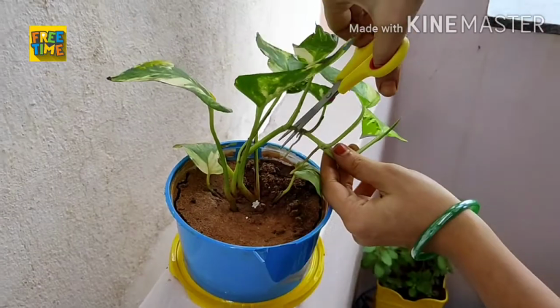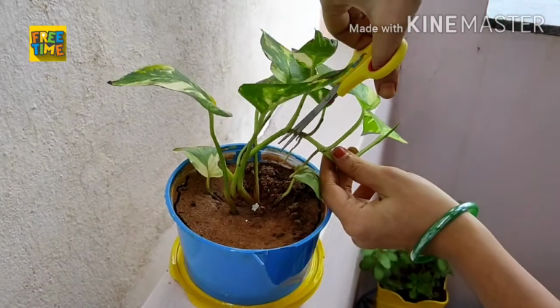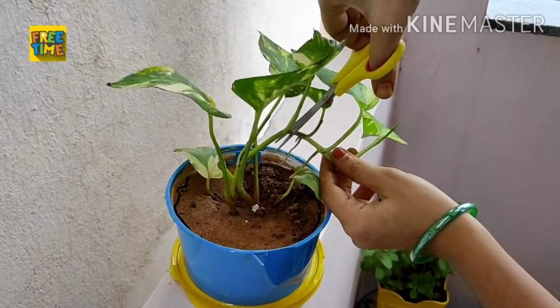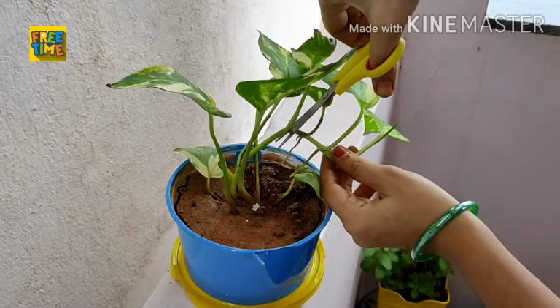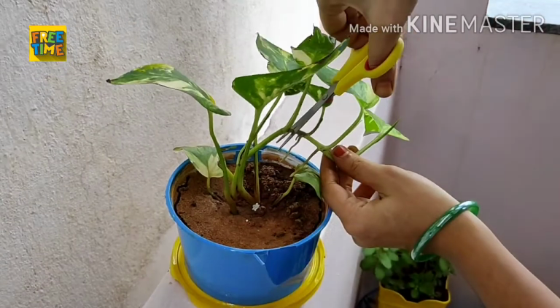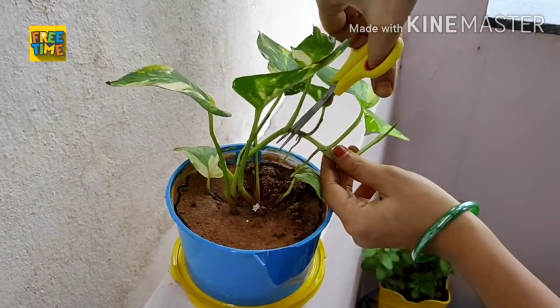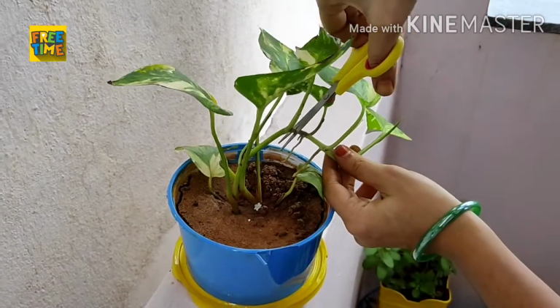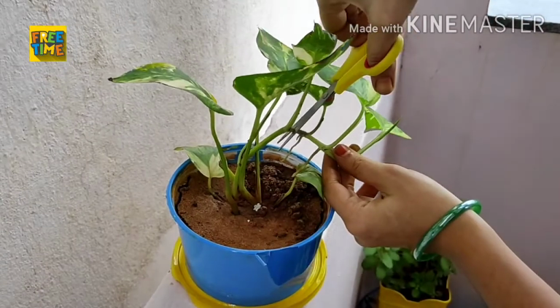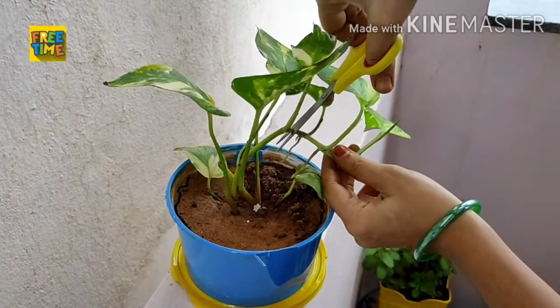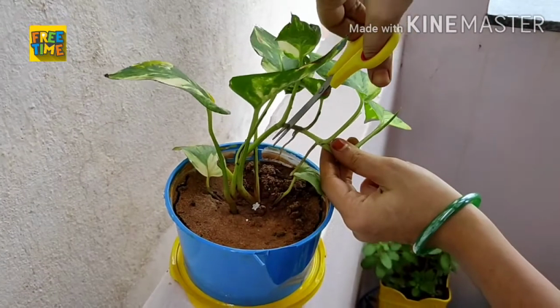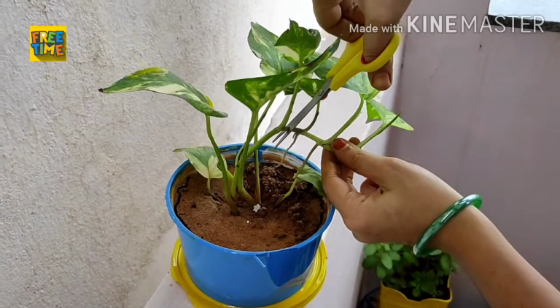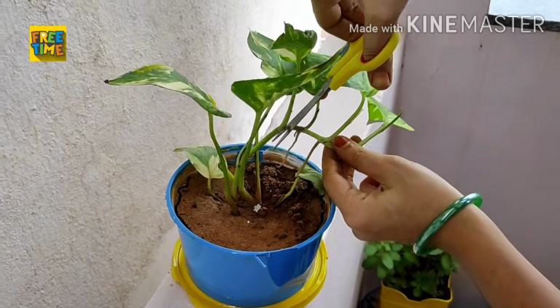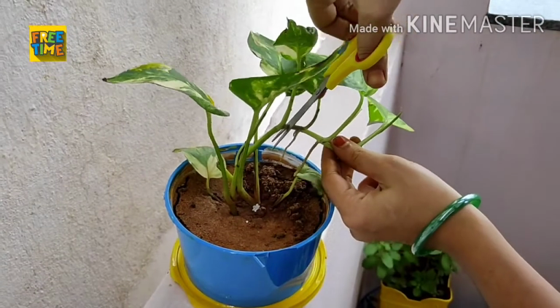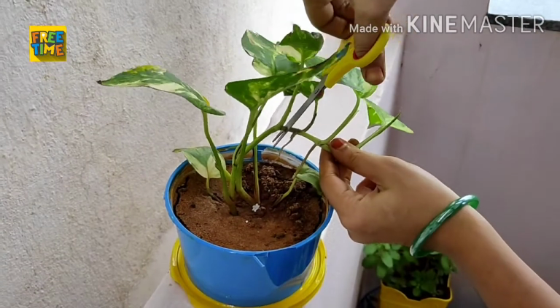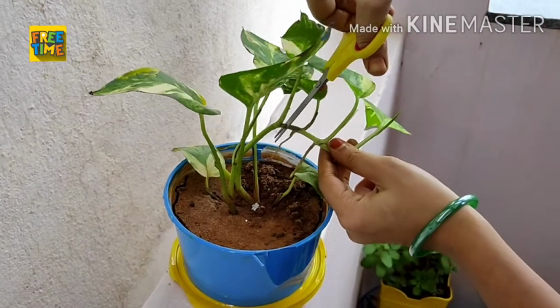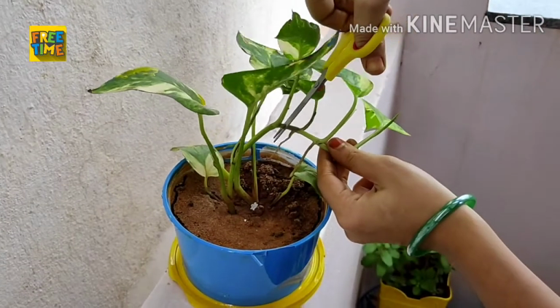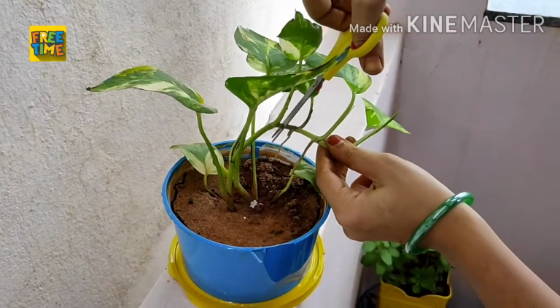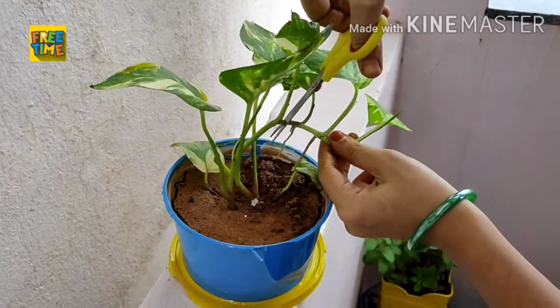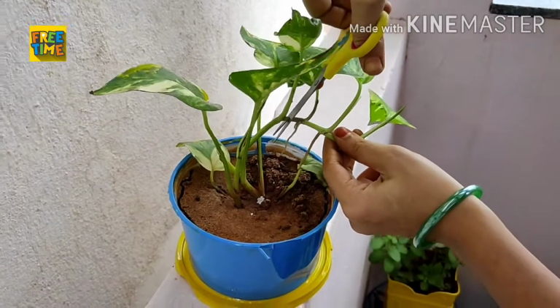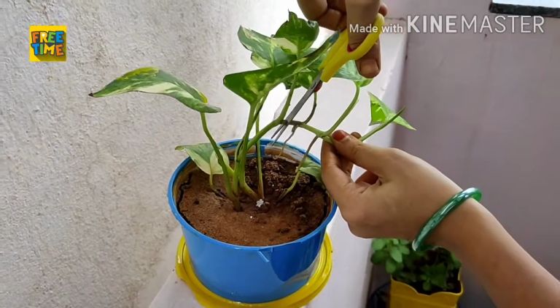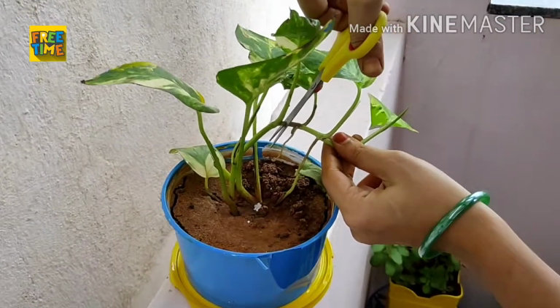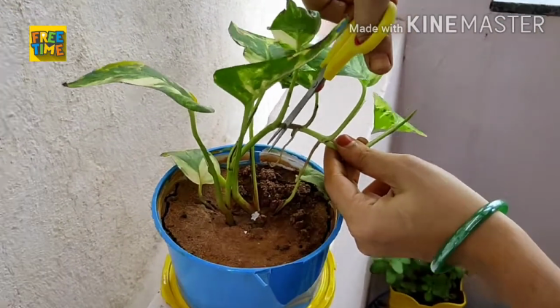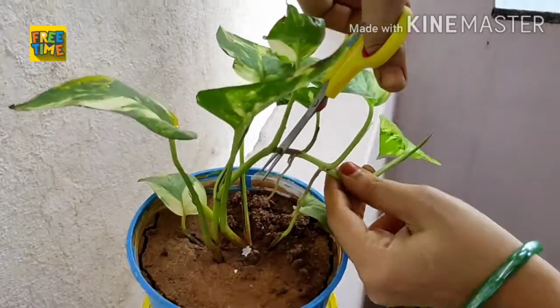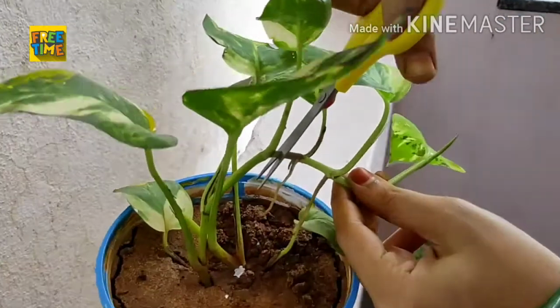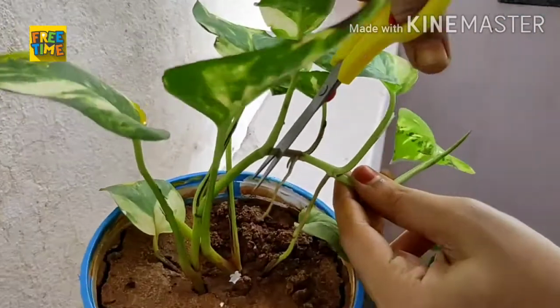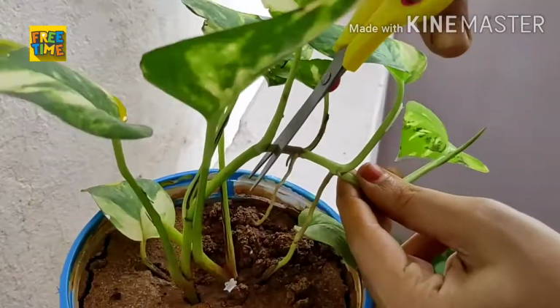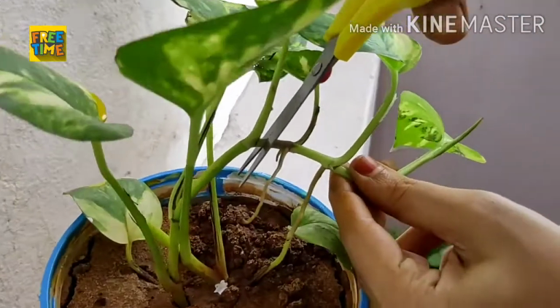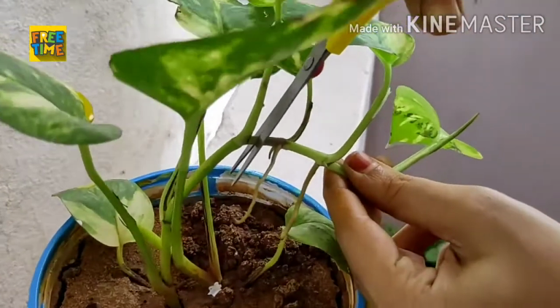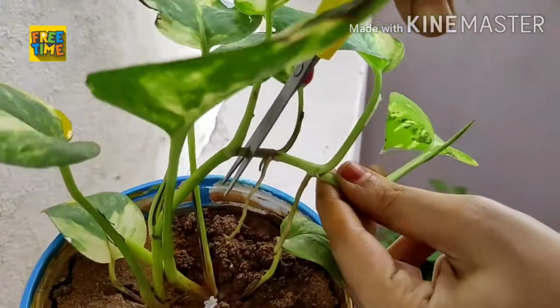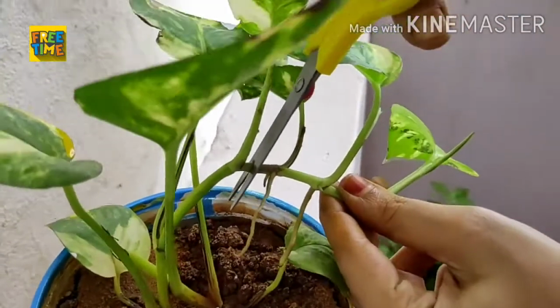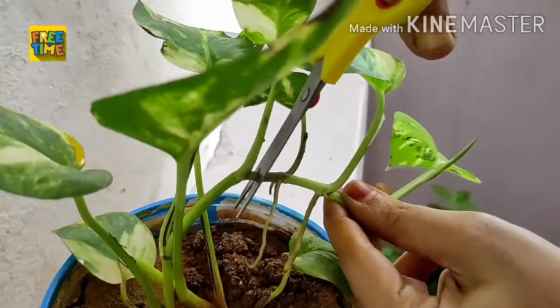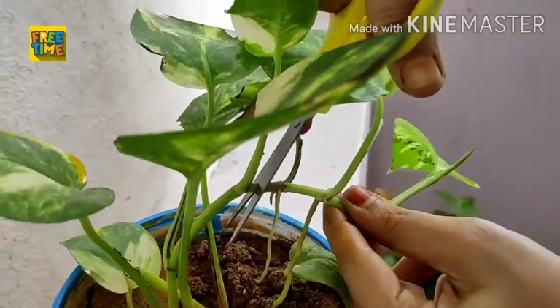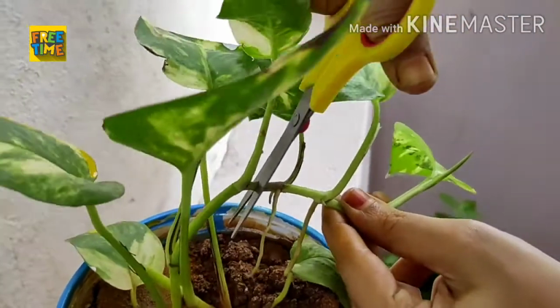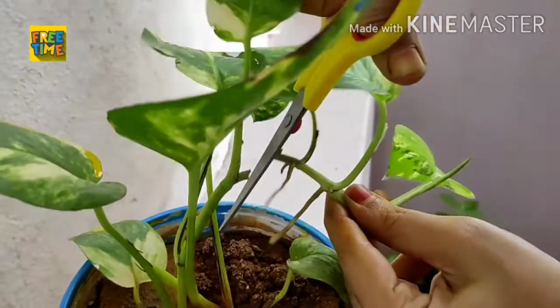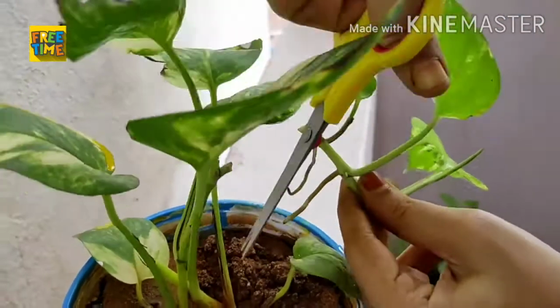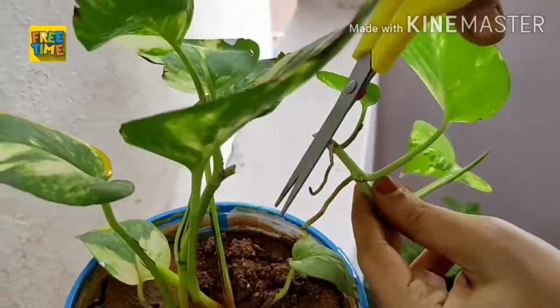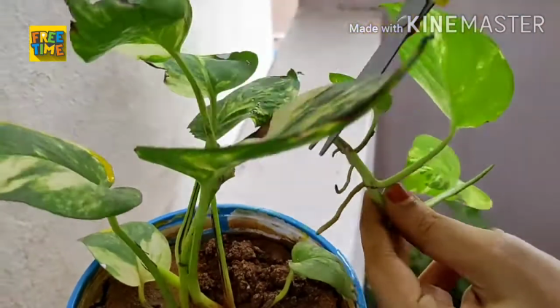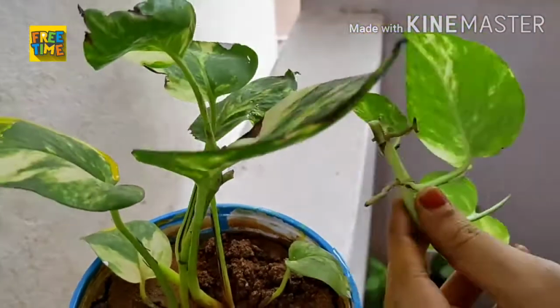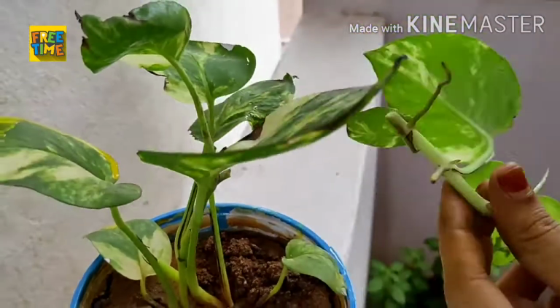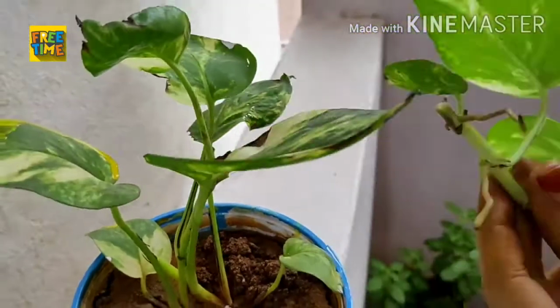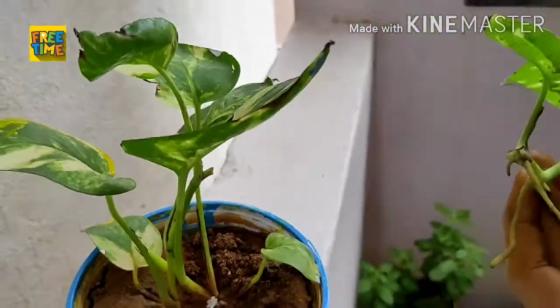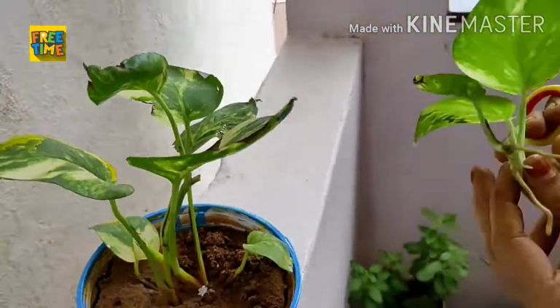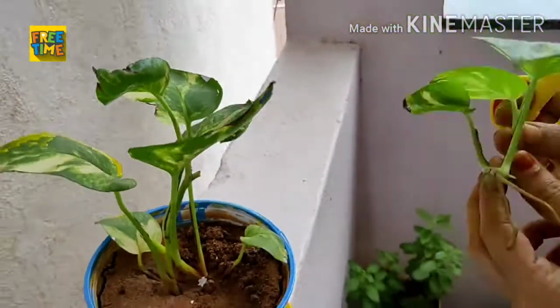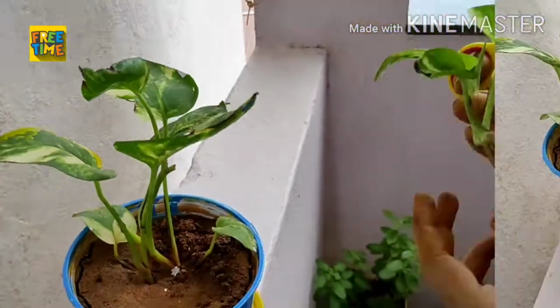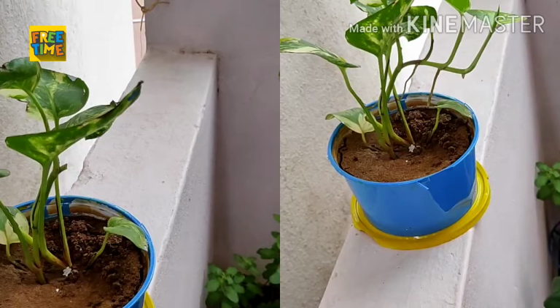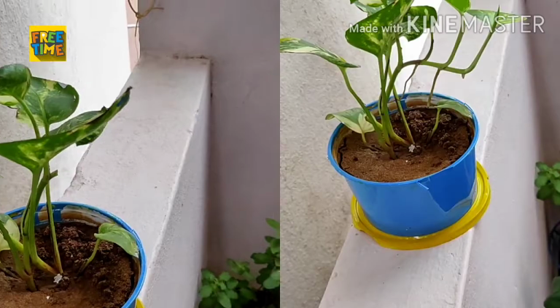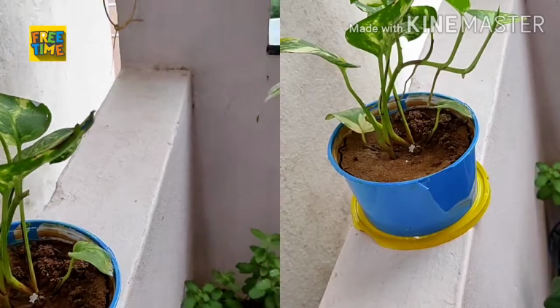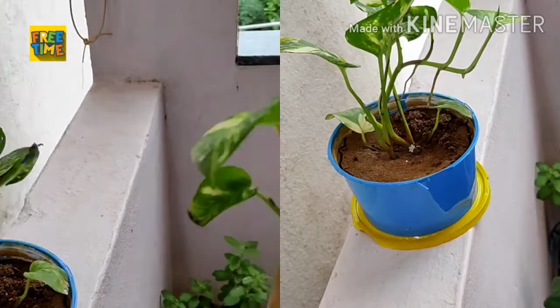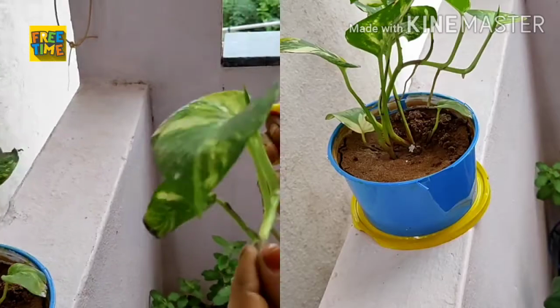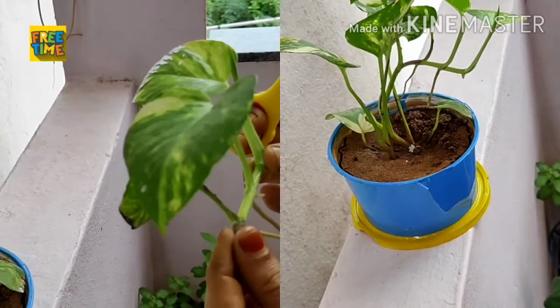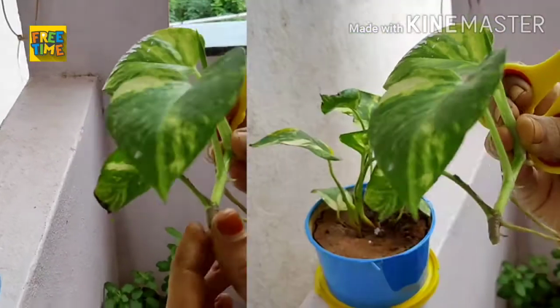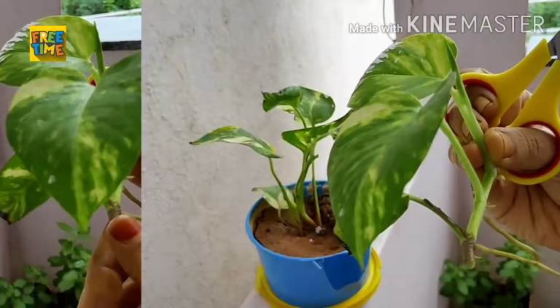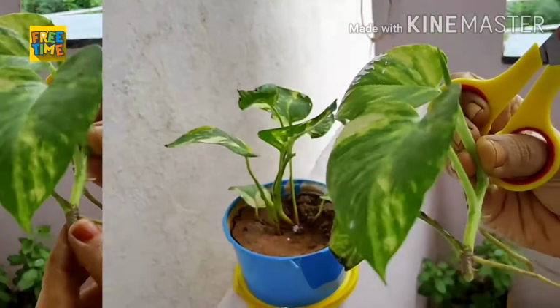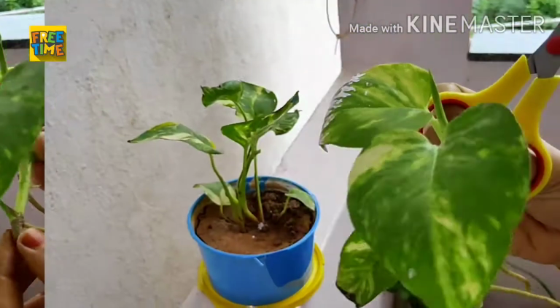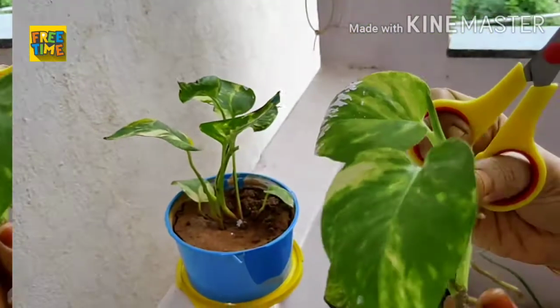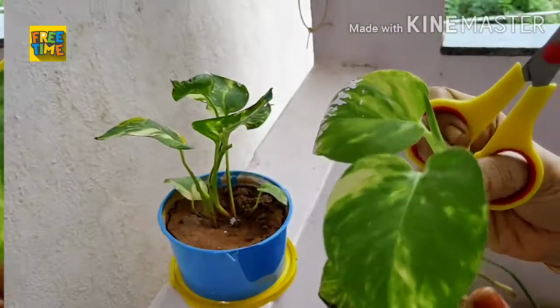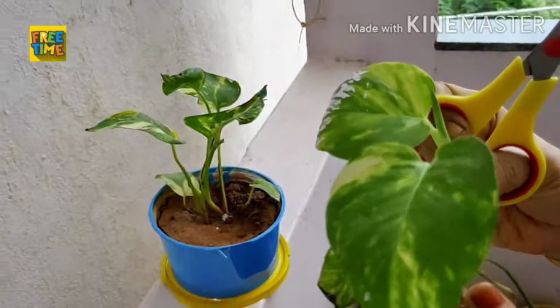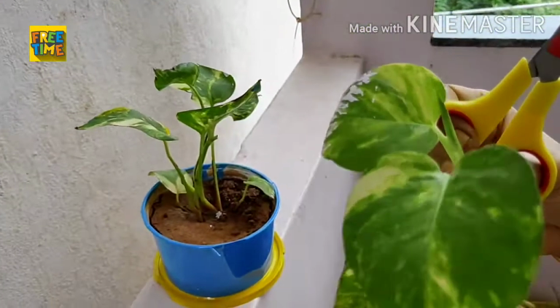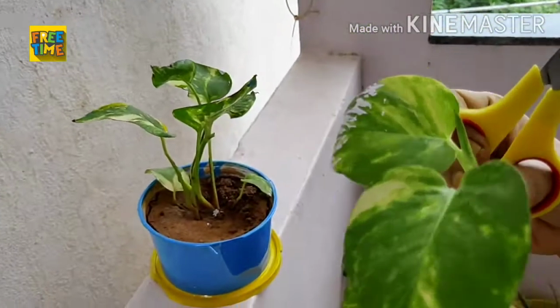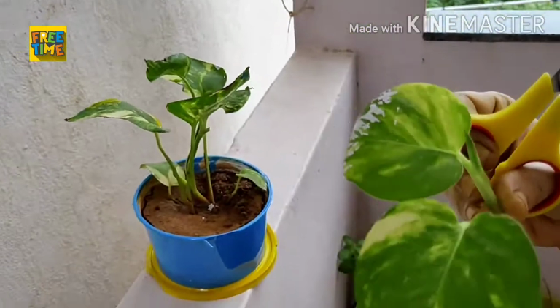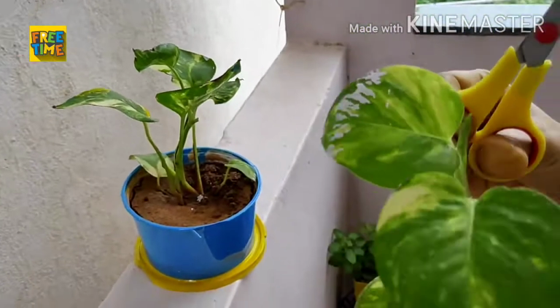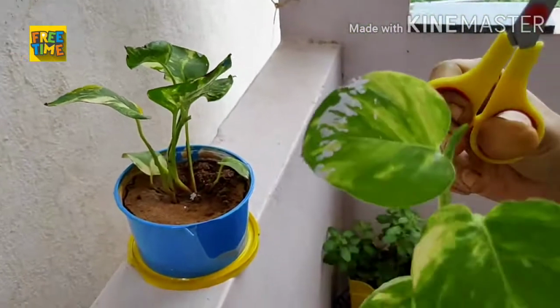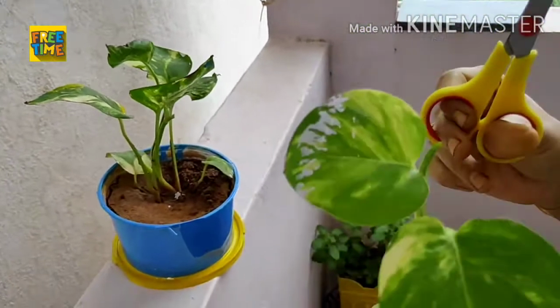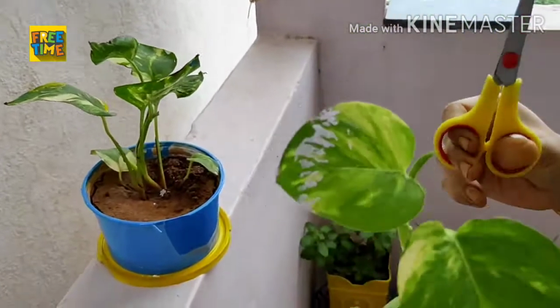First I cut the stem of a money plant. See, it's already having roots so we can directly plant it in the soil.